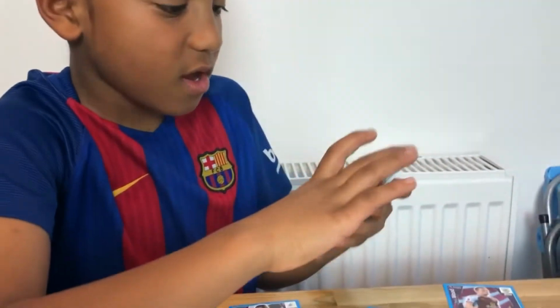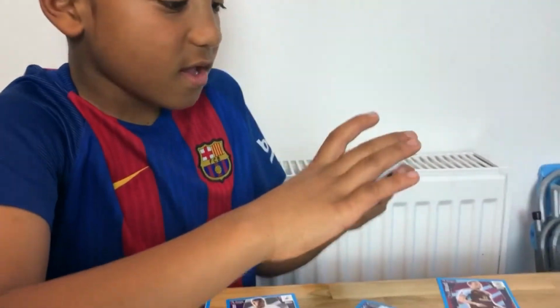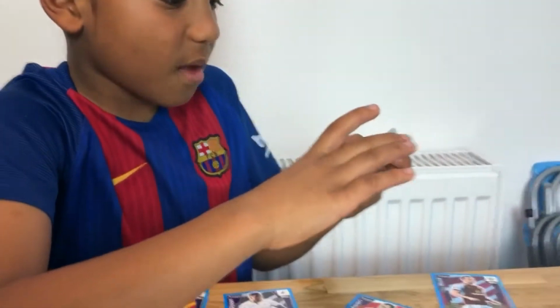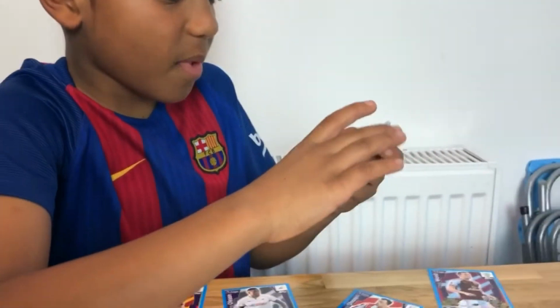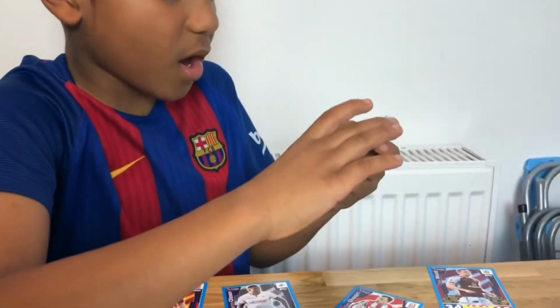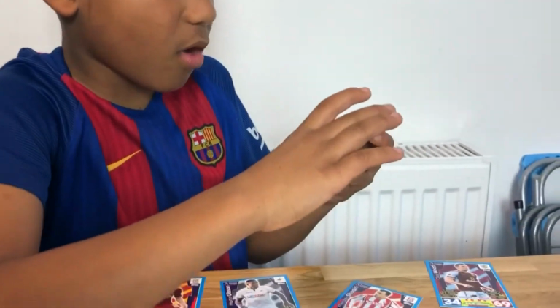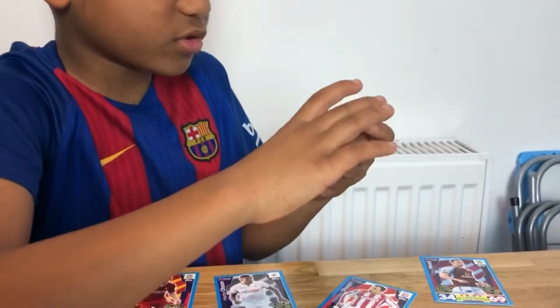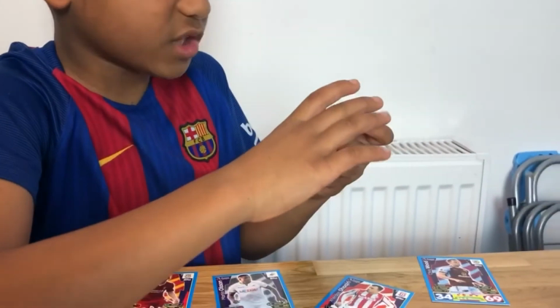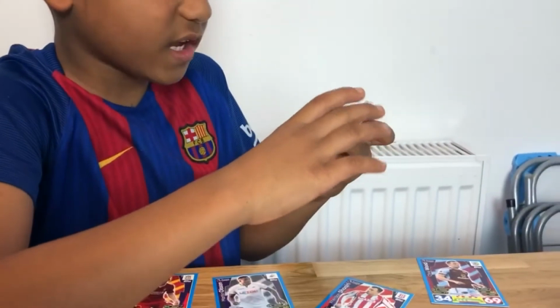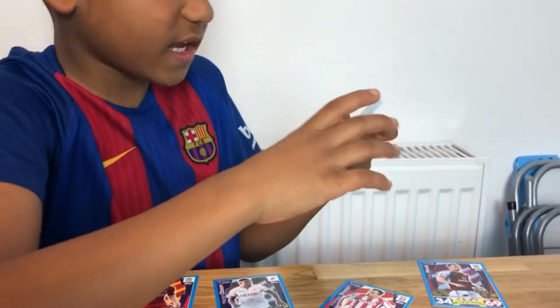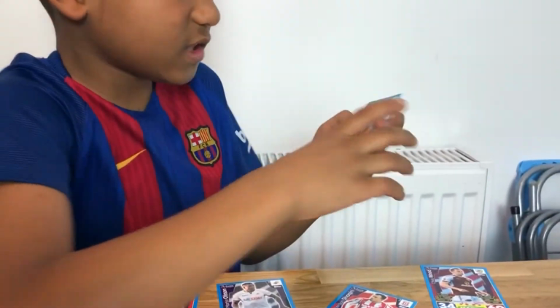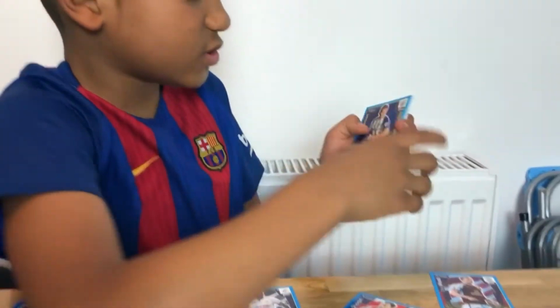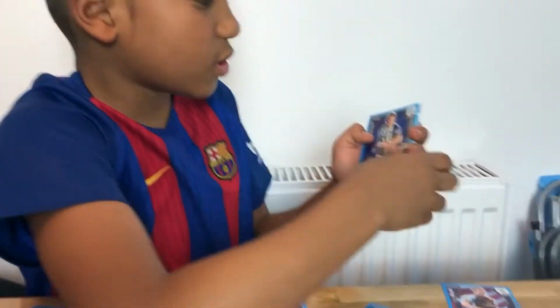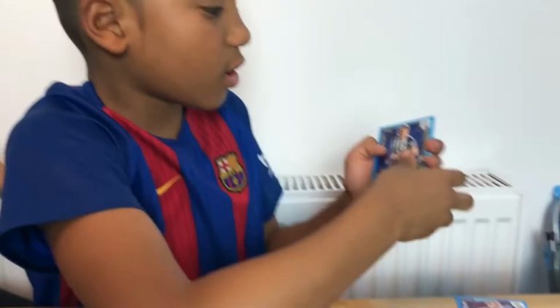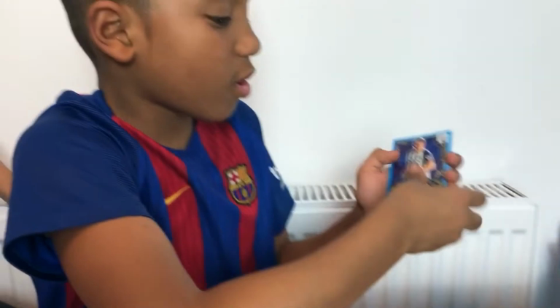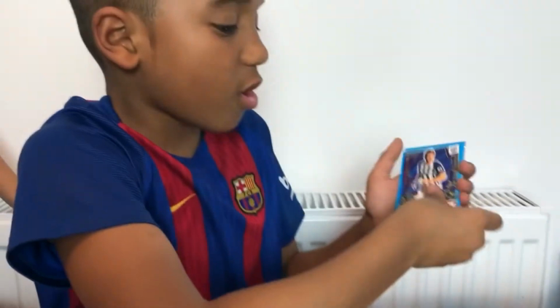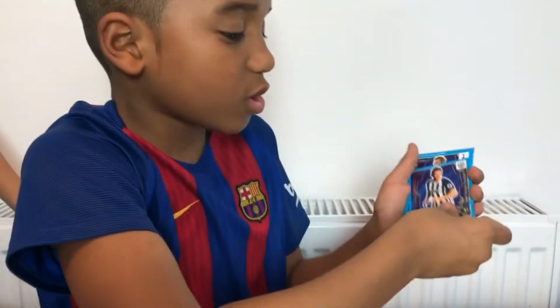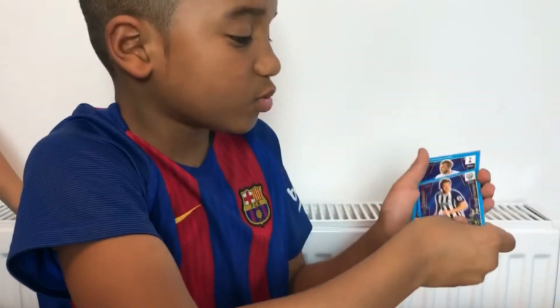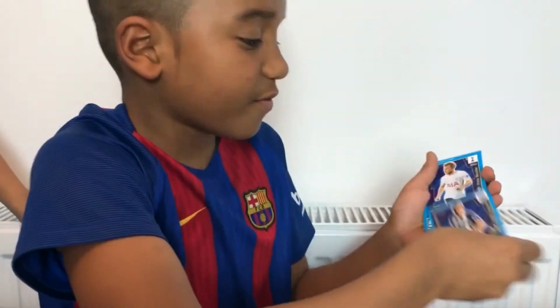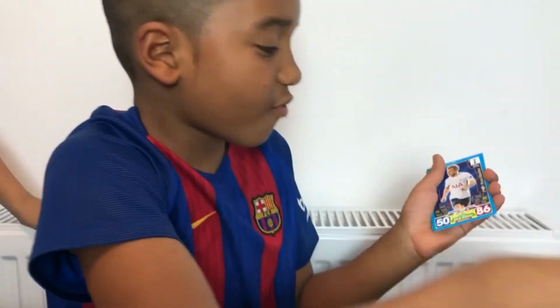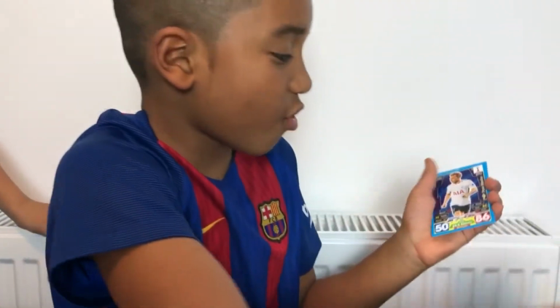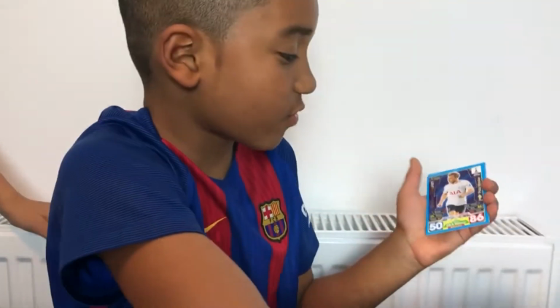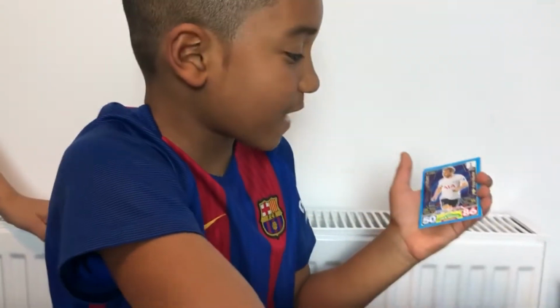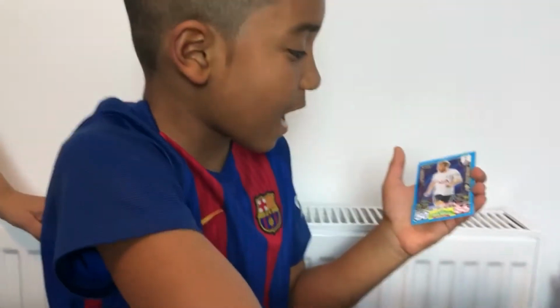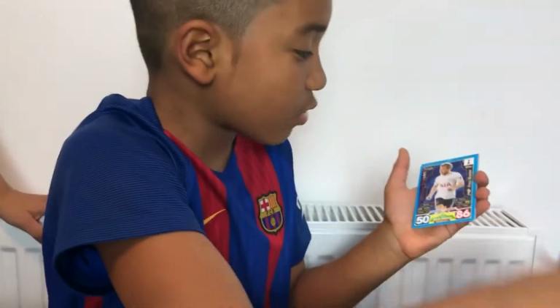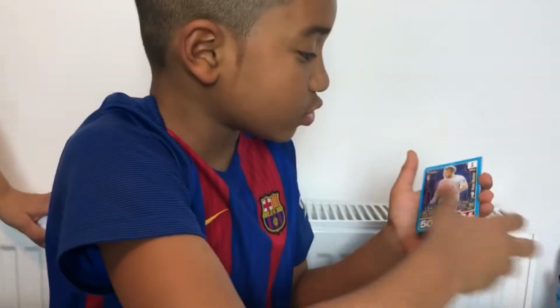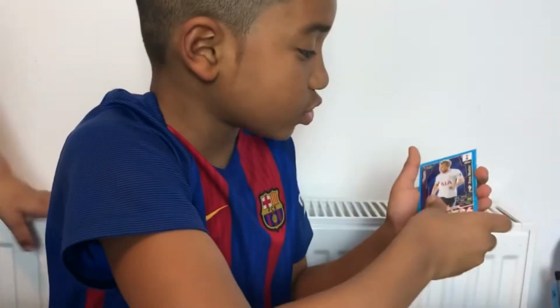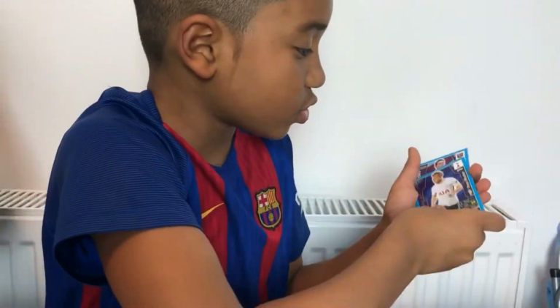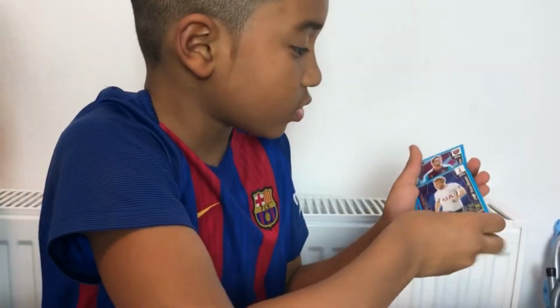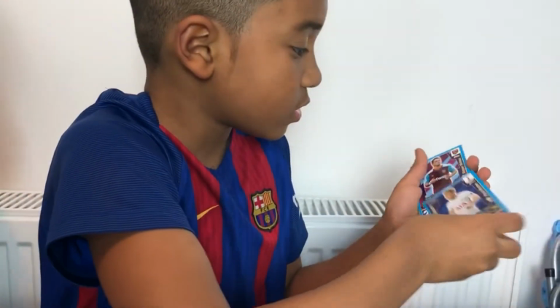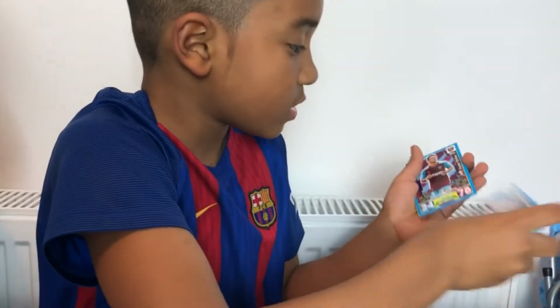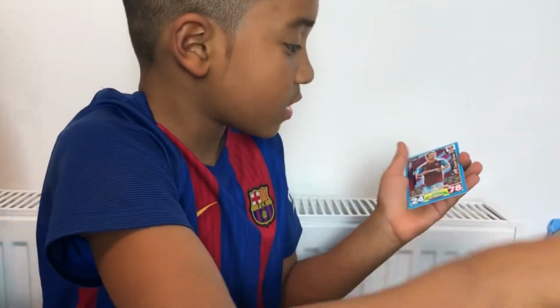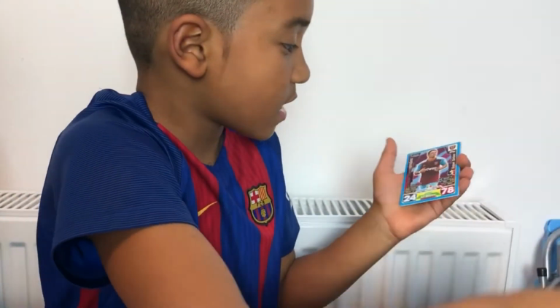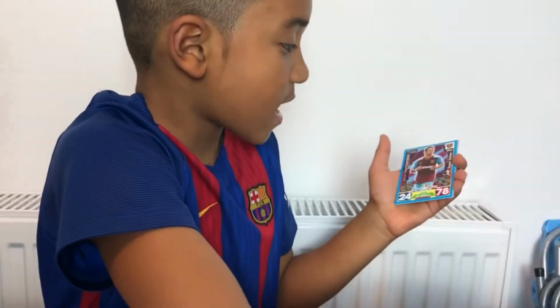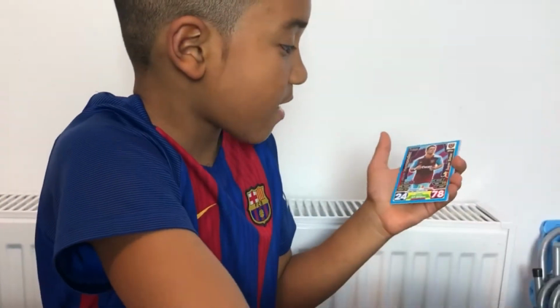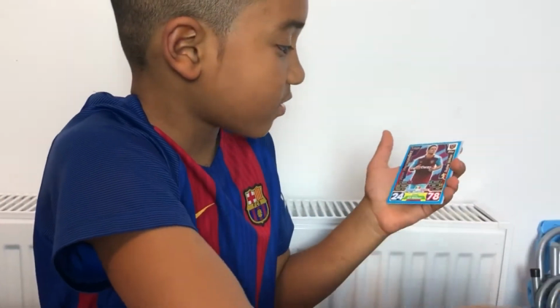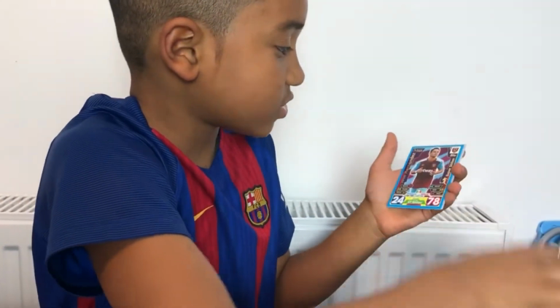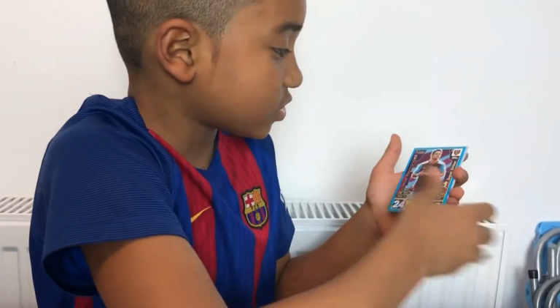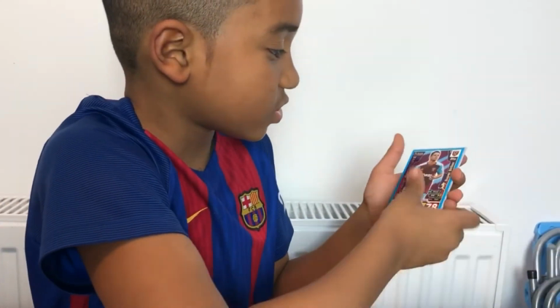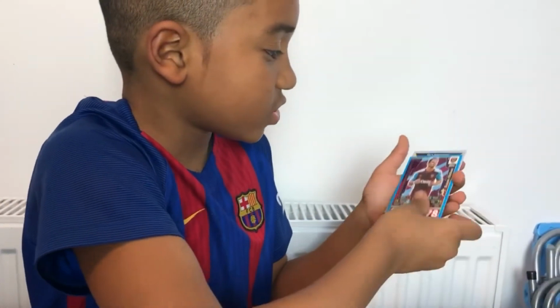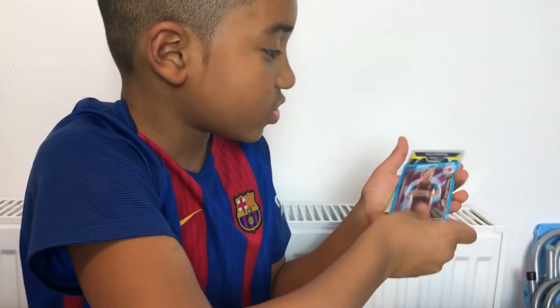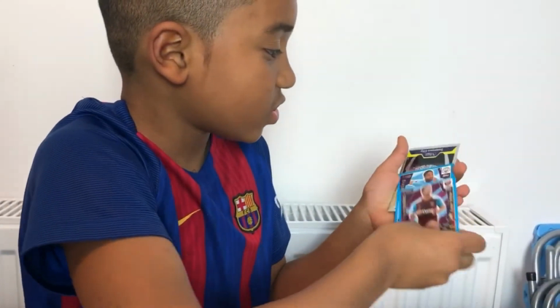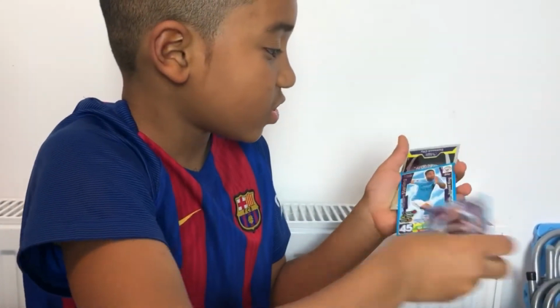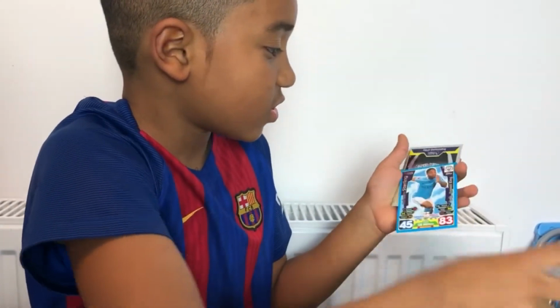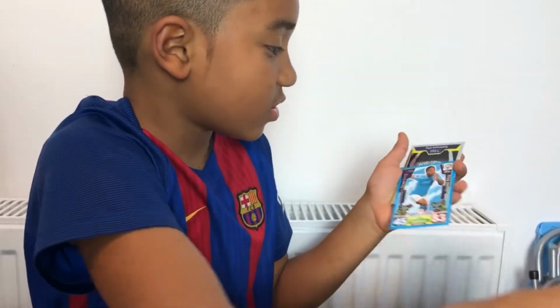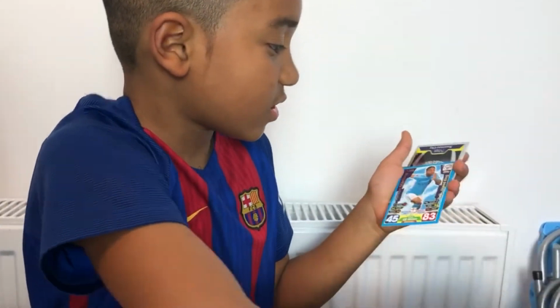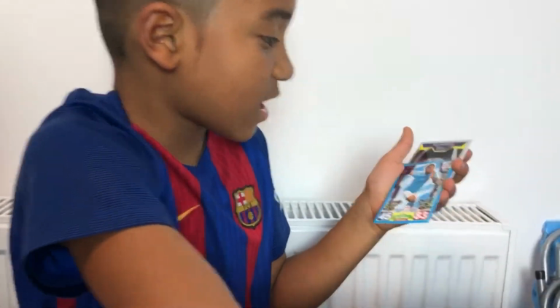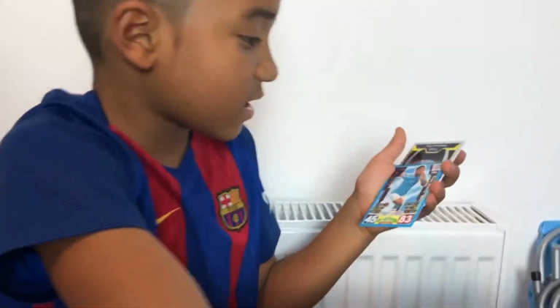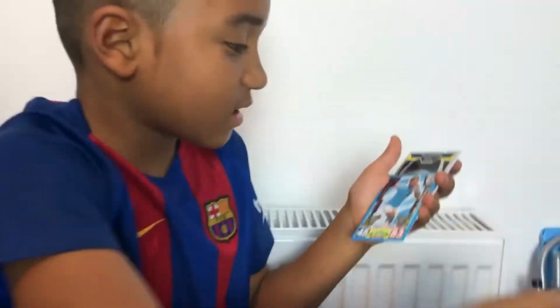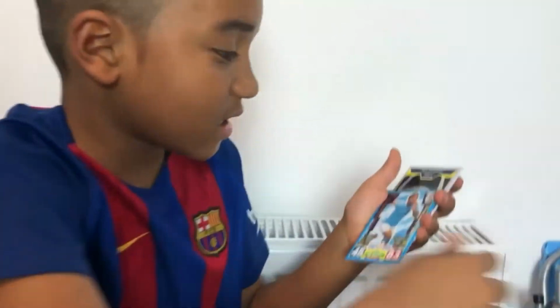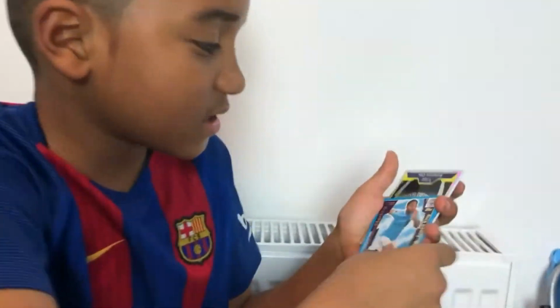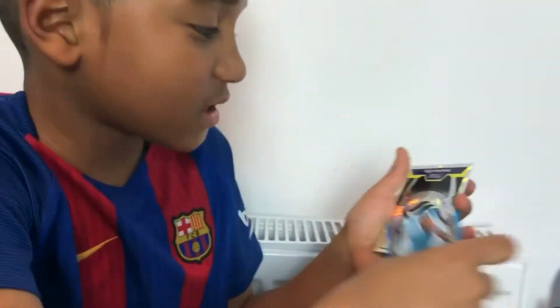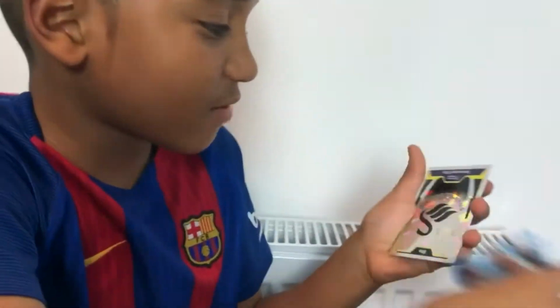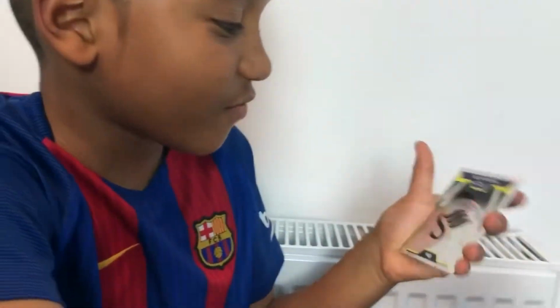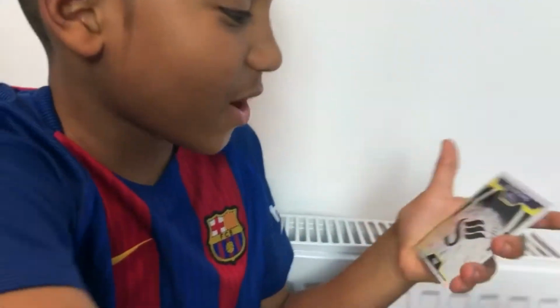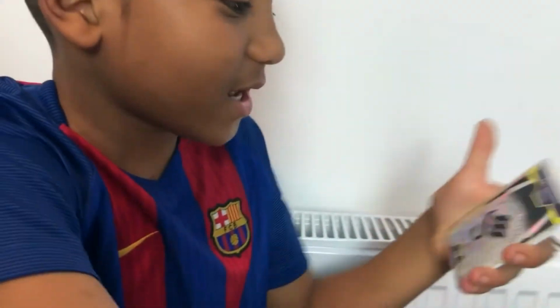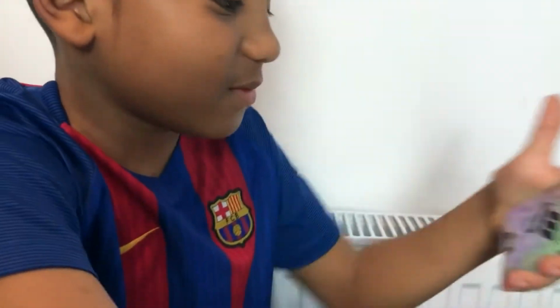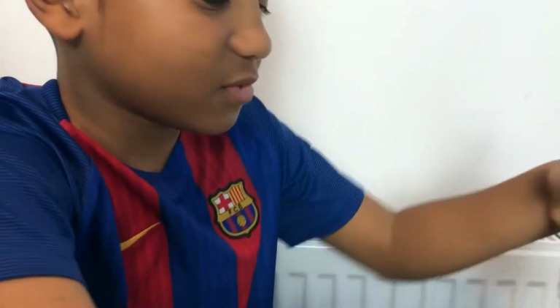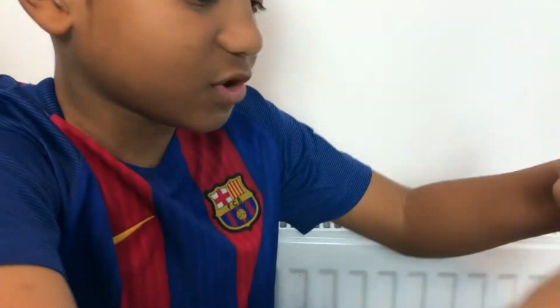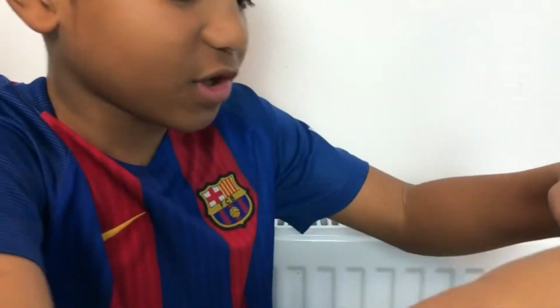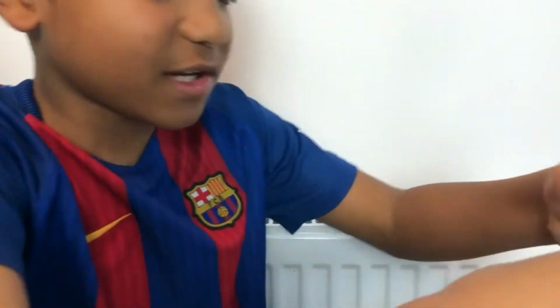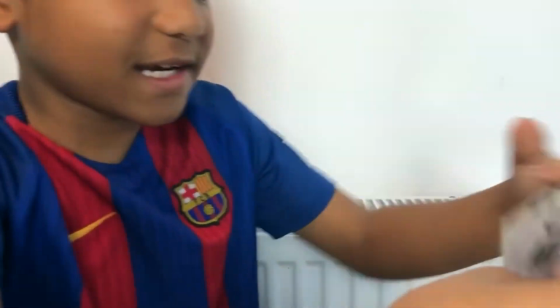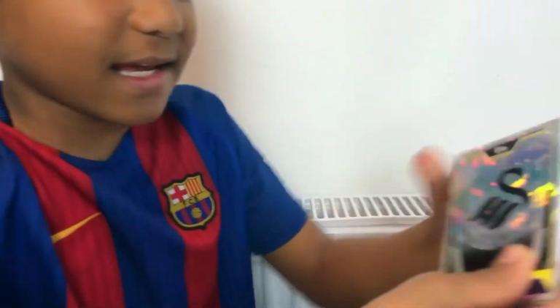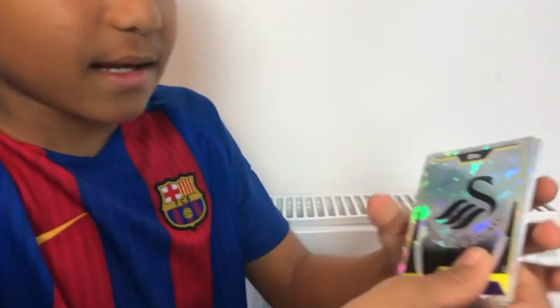Then we go into insert cards - we've got Dawson, Erickson, Hernandez, and Raheem Sterling.